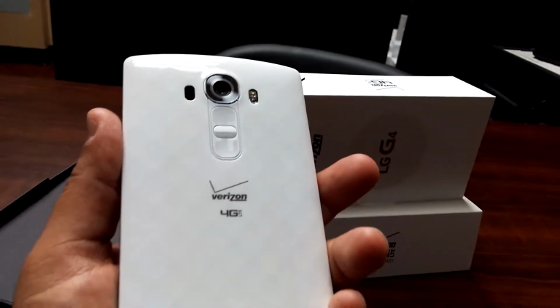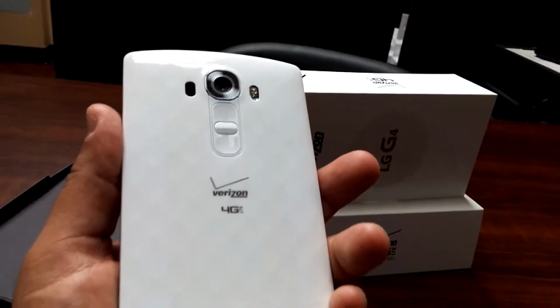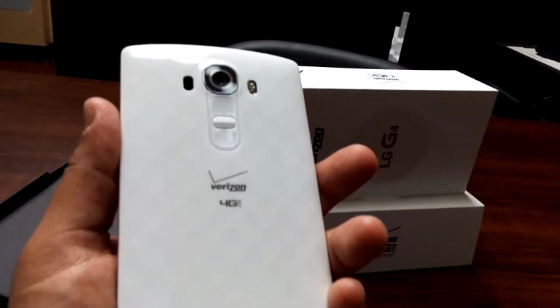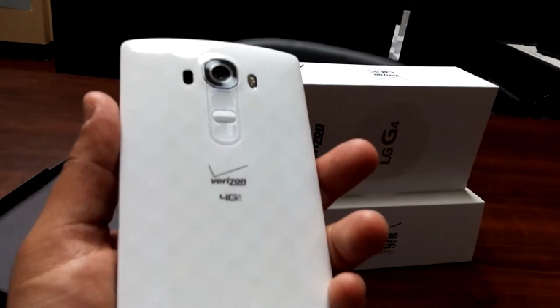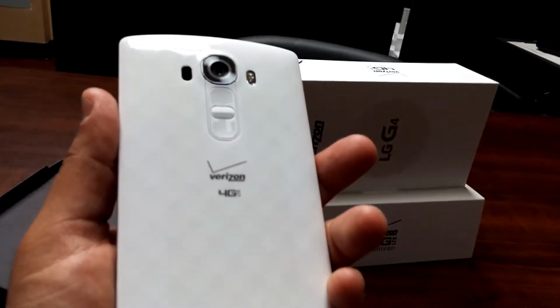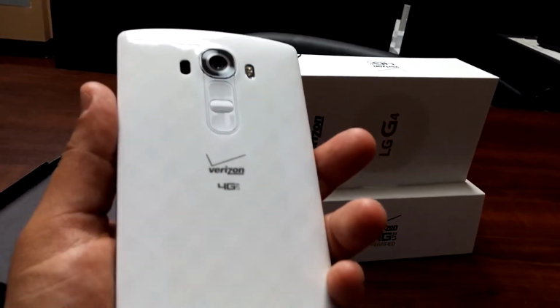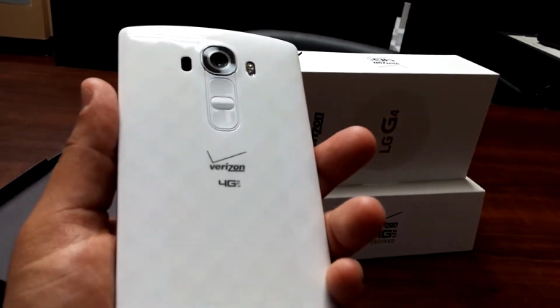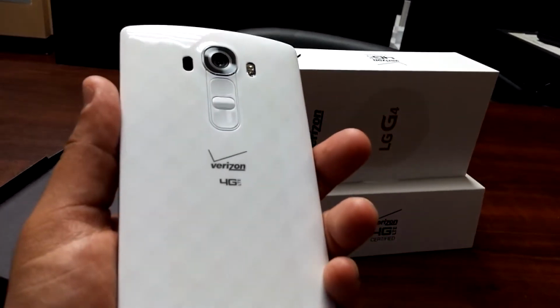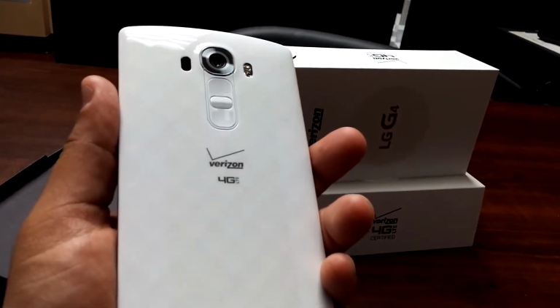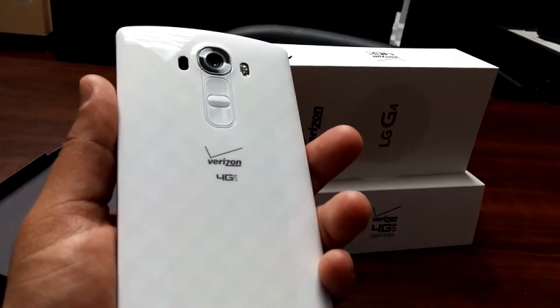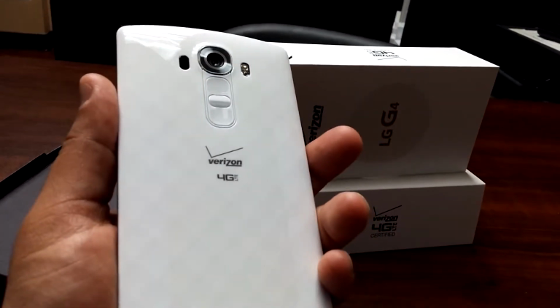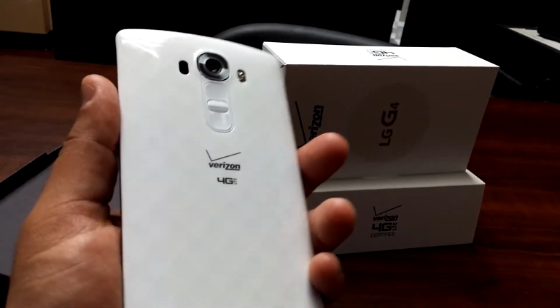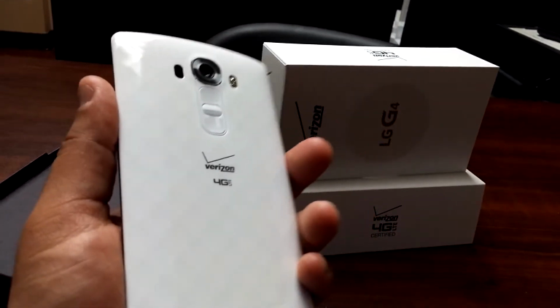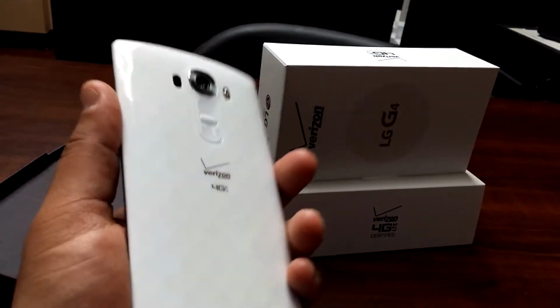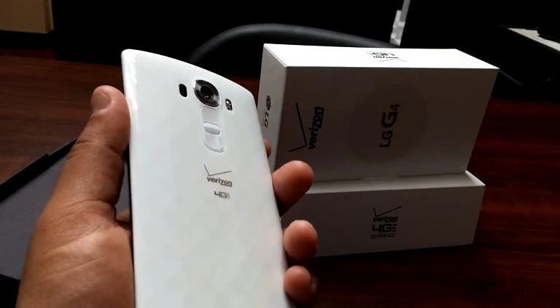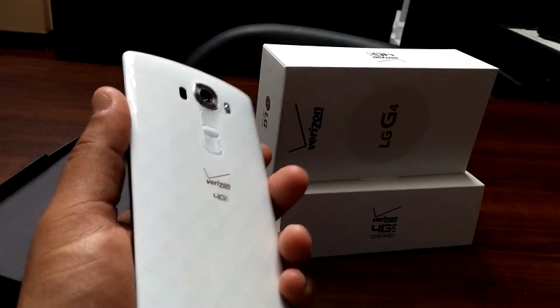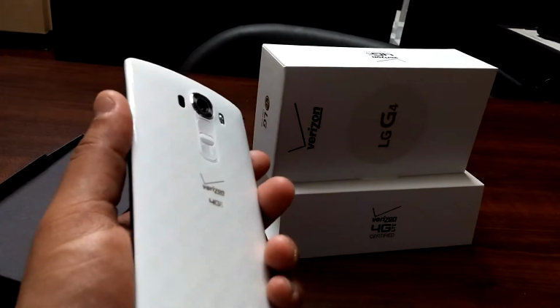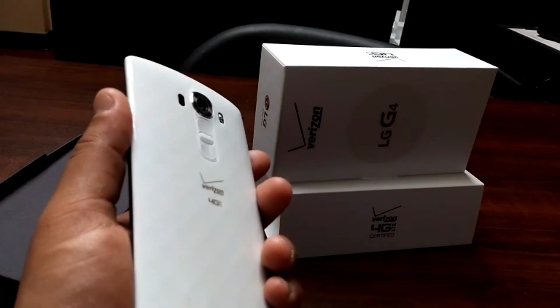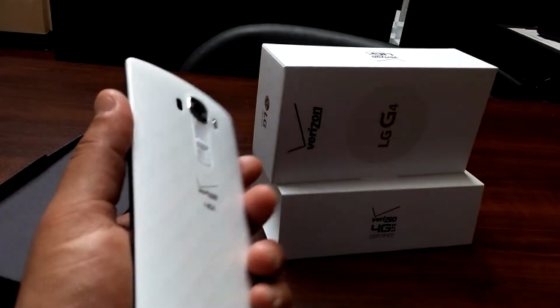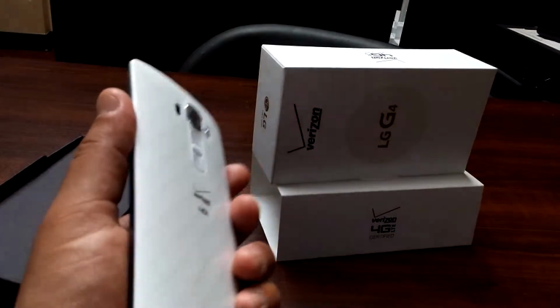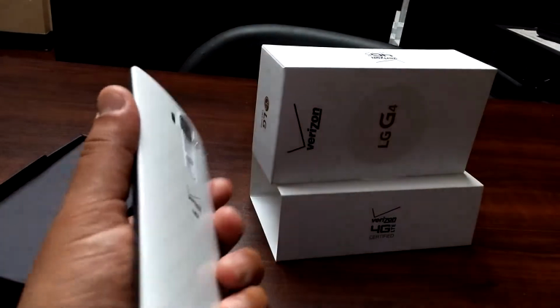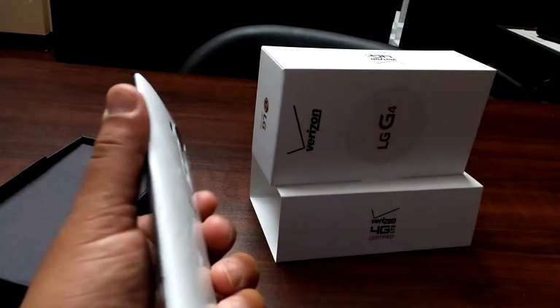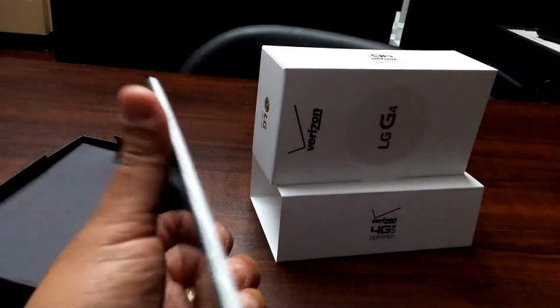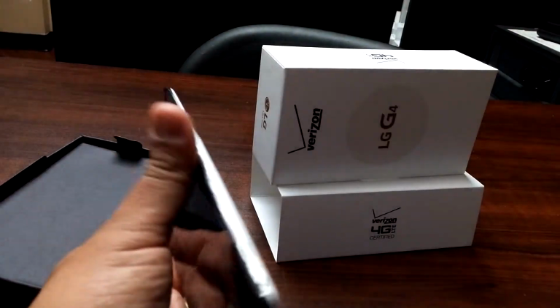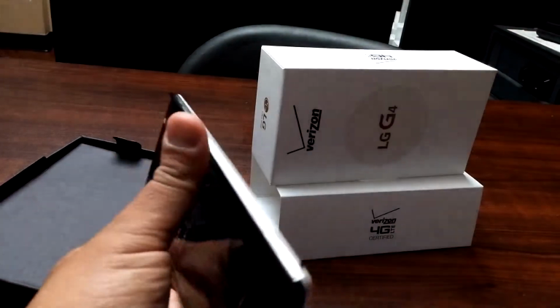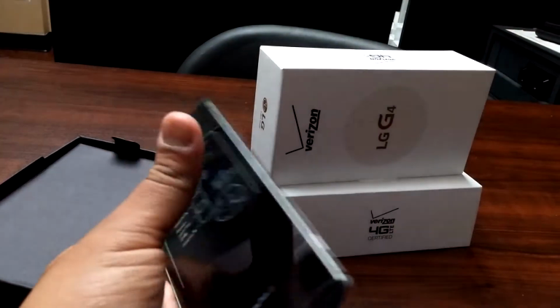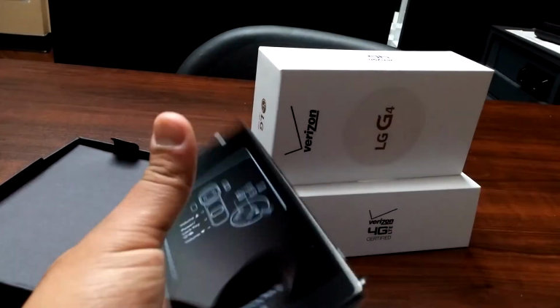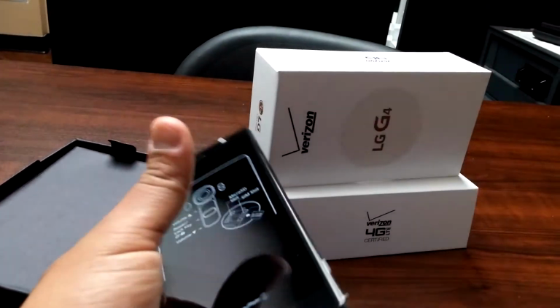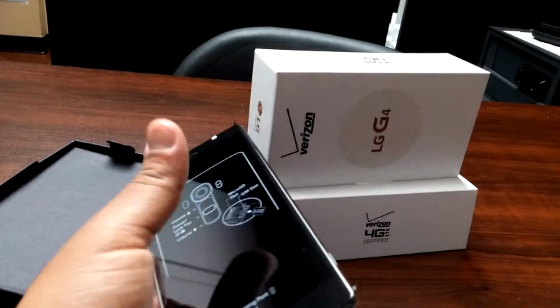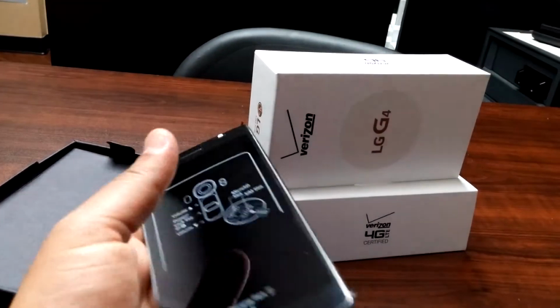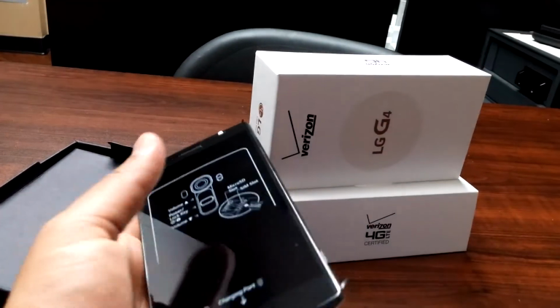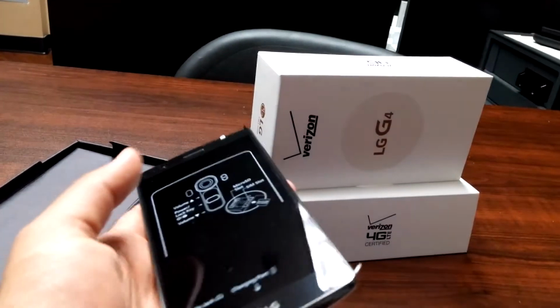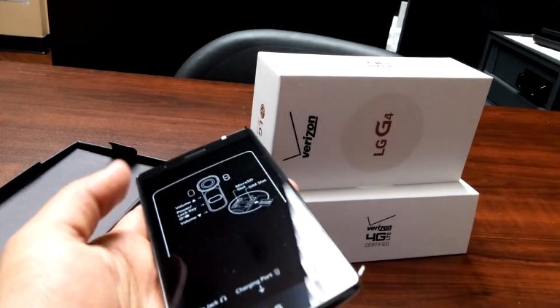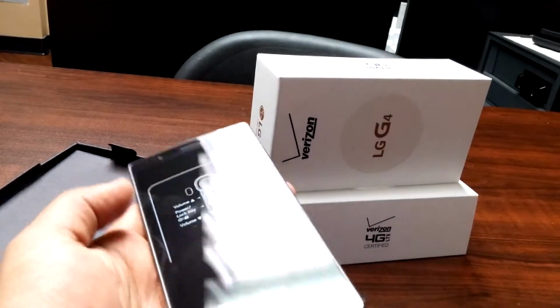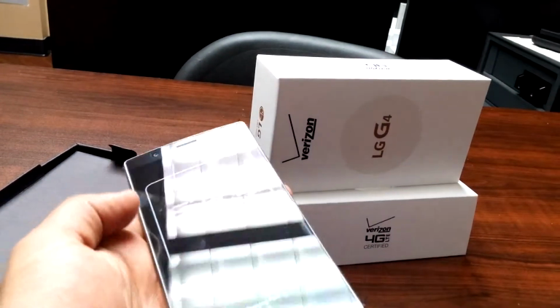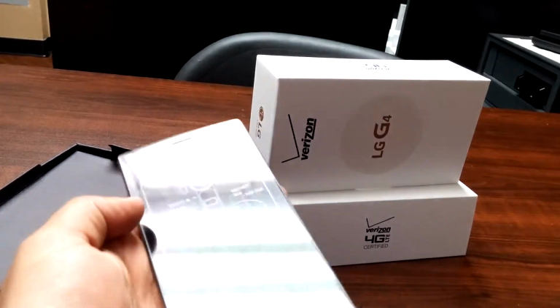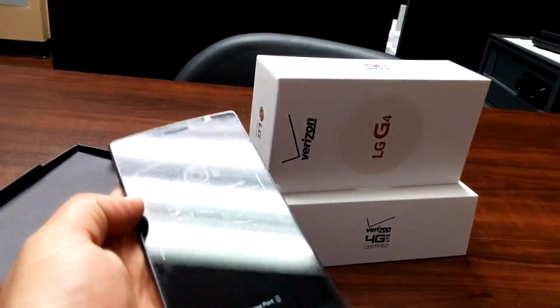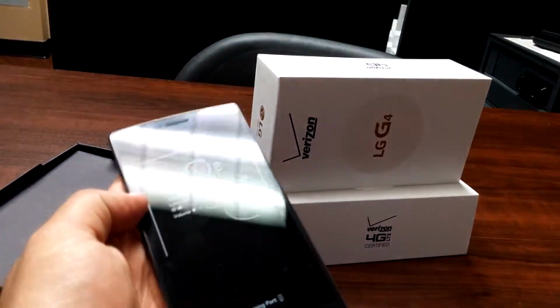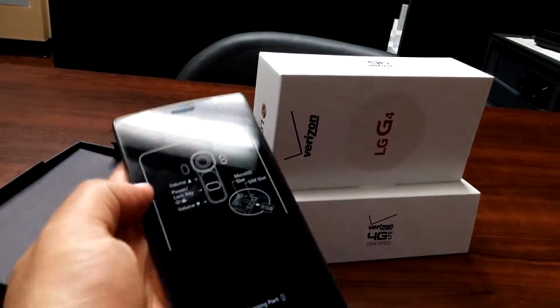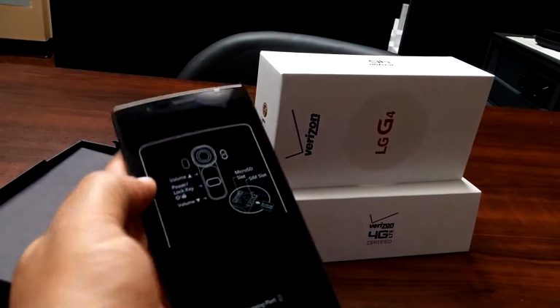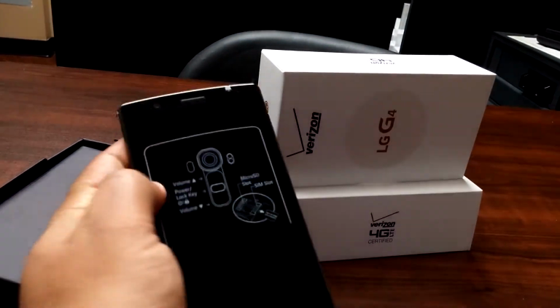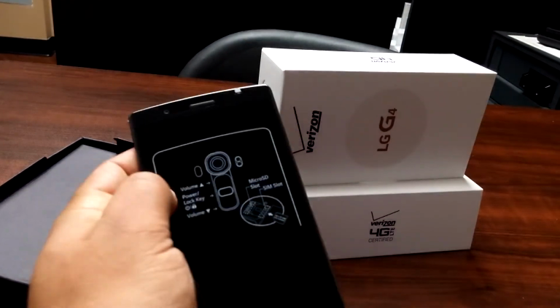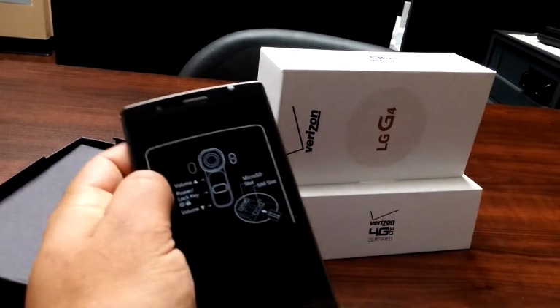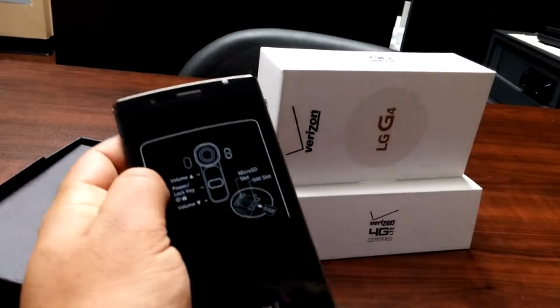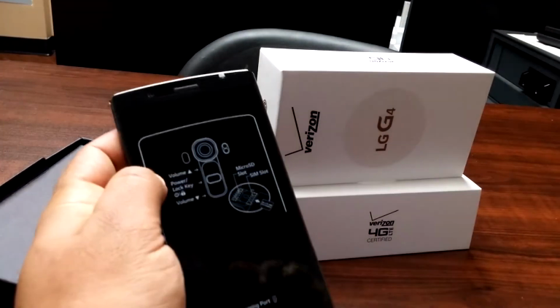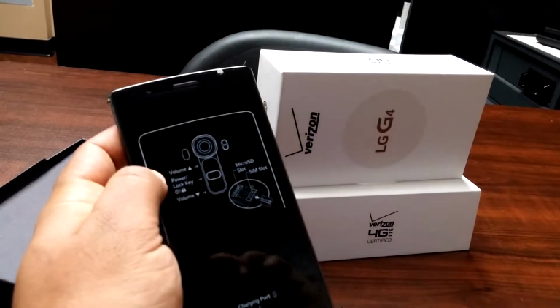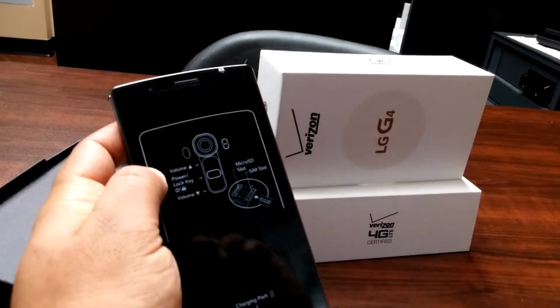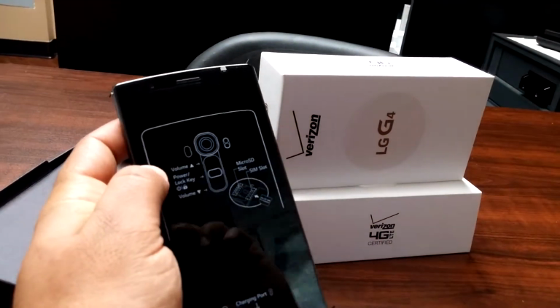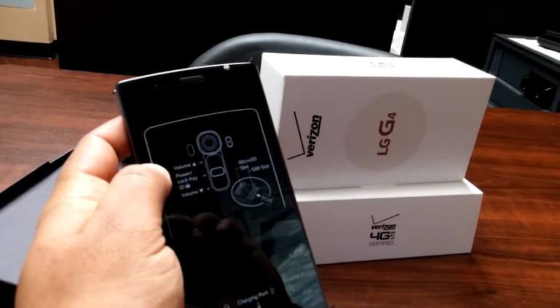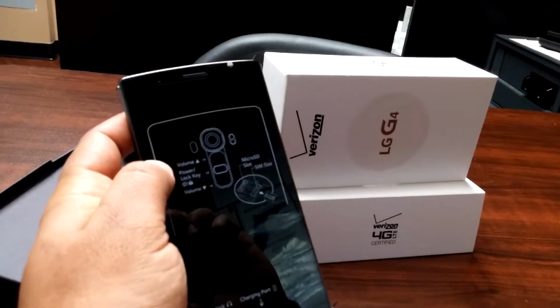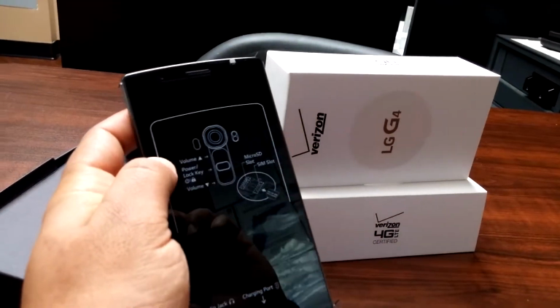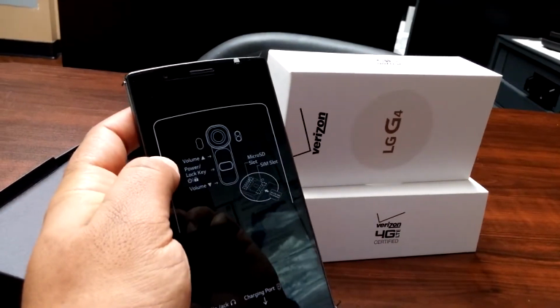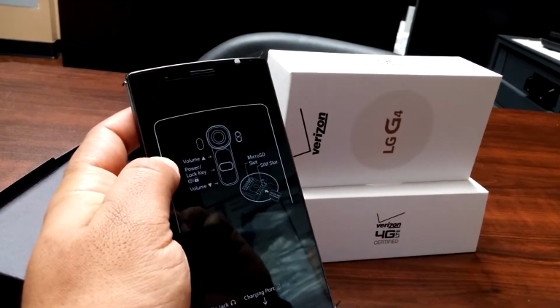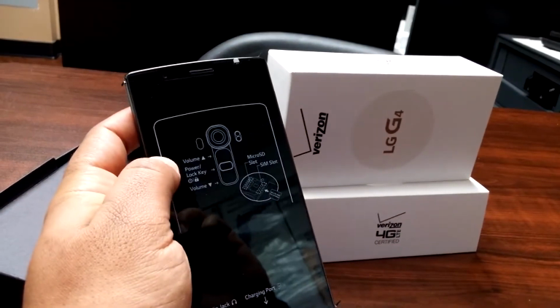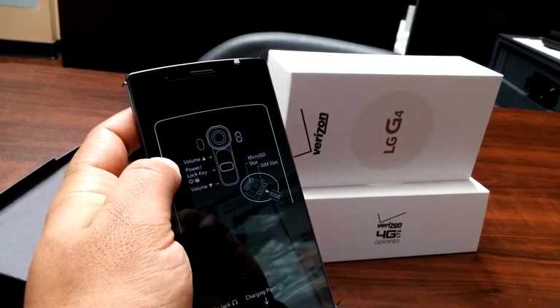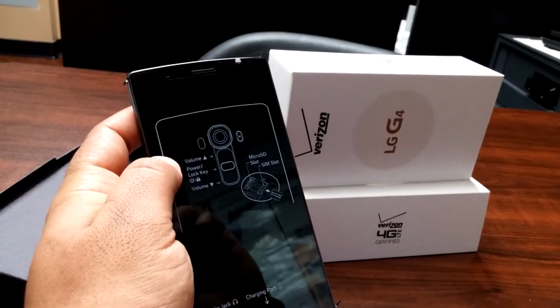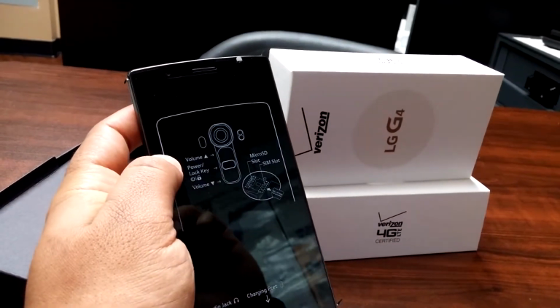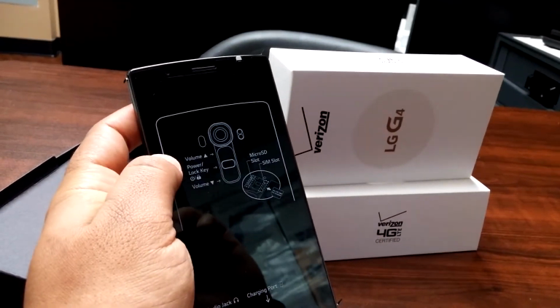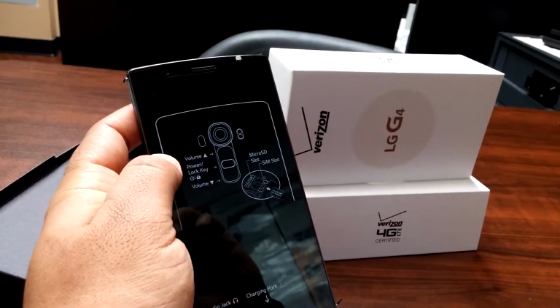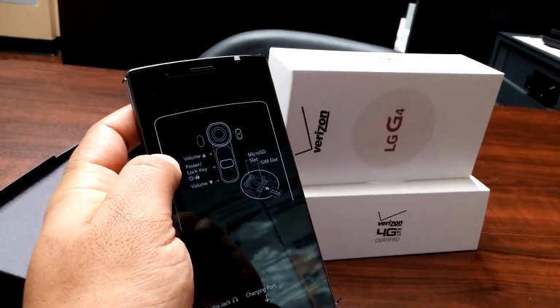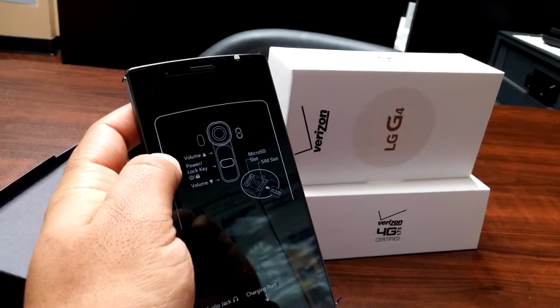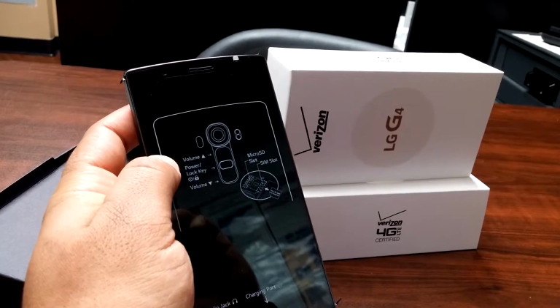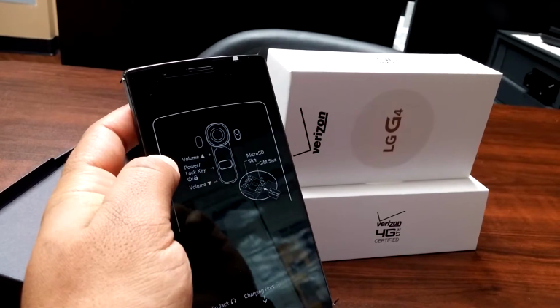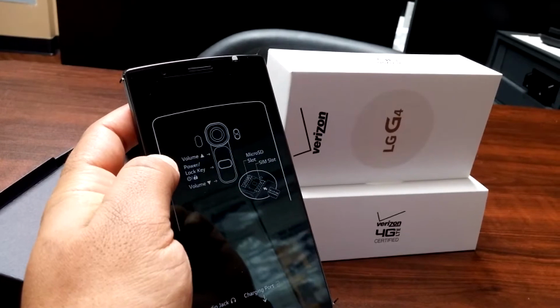The camera is a lot stronger now — it takes way better videos and pictures altogether. This is a really awesome phone compared to any phone right now; there's no better phone than this one right now.